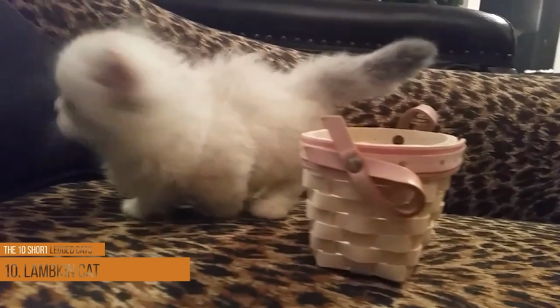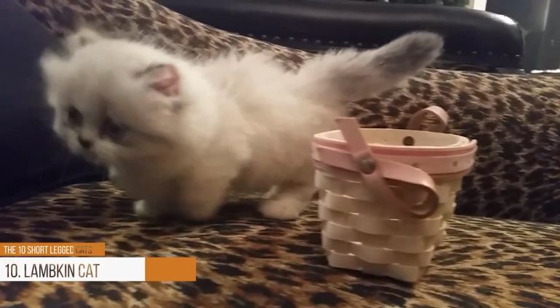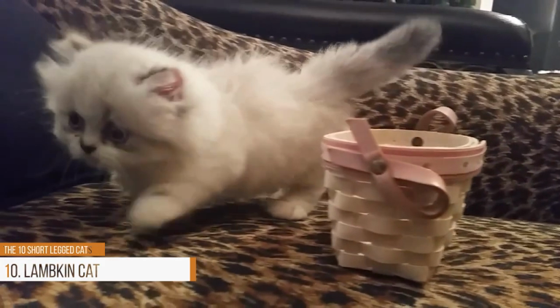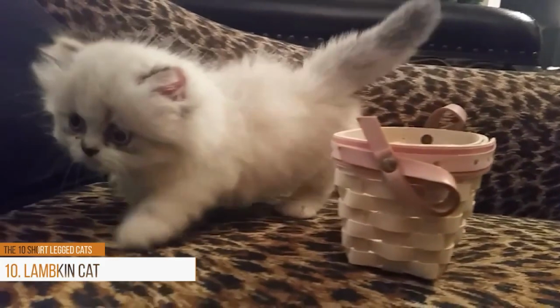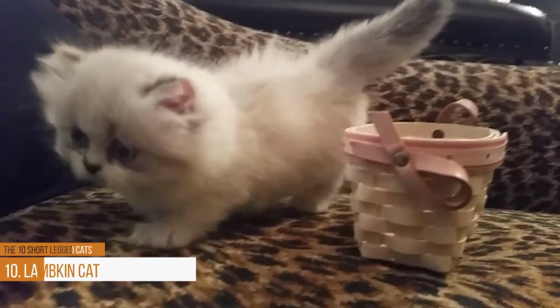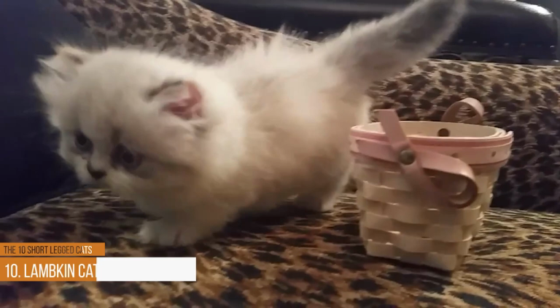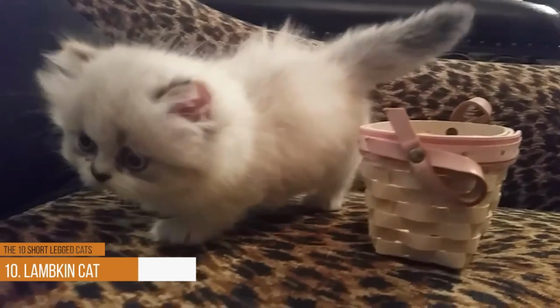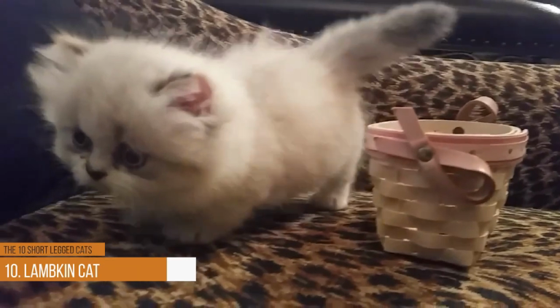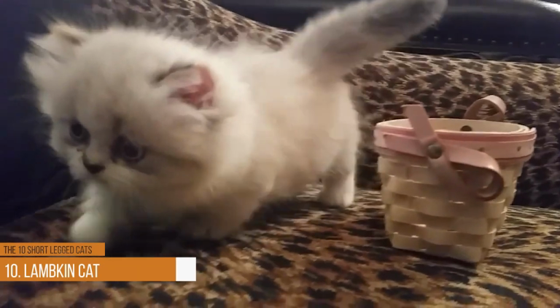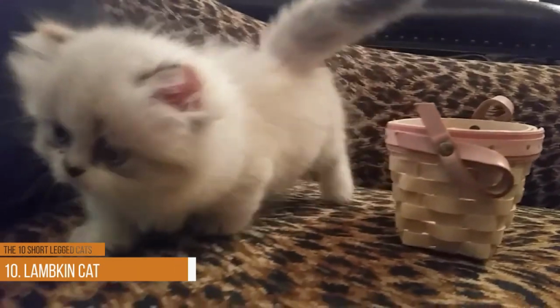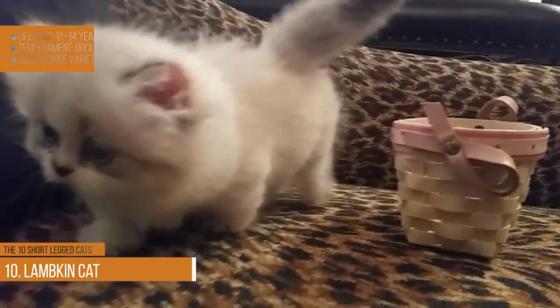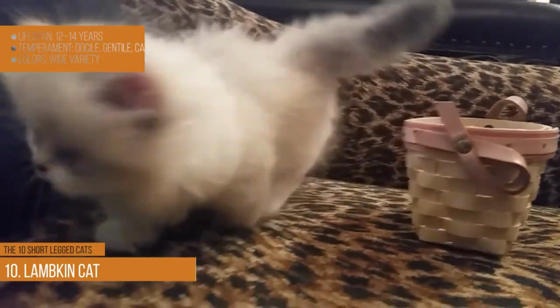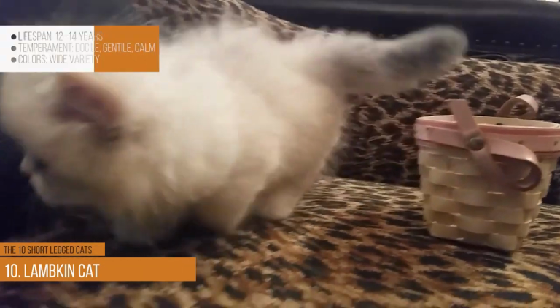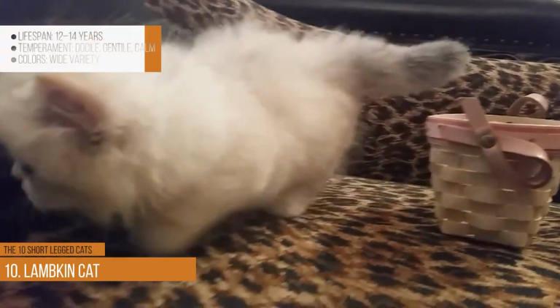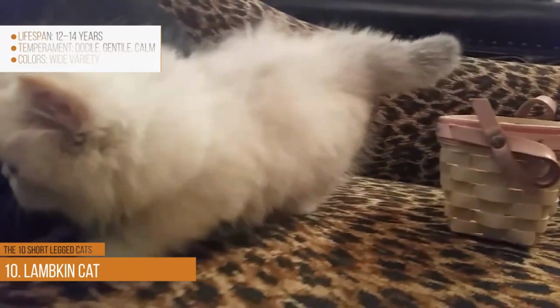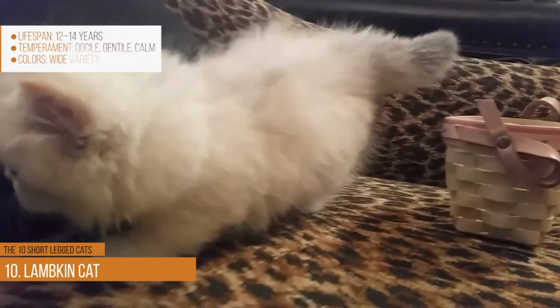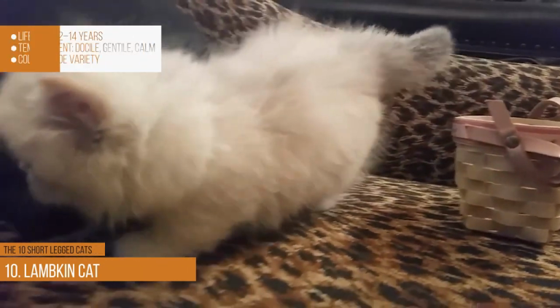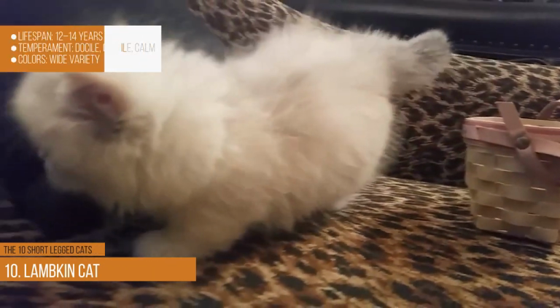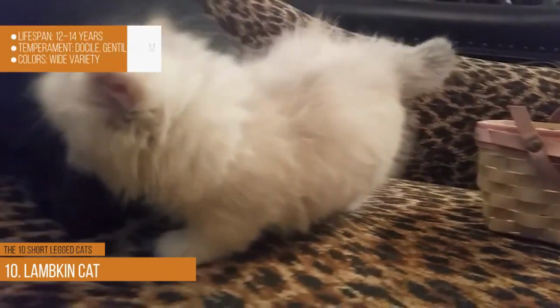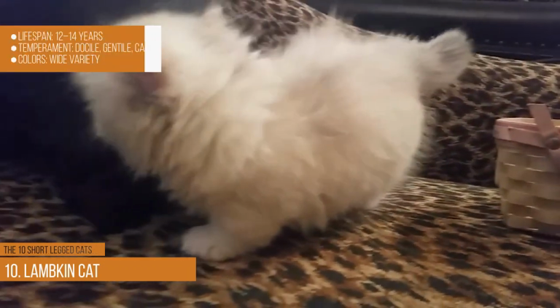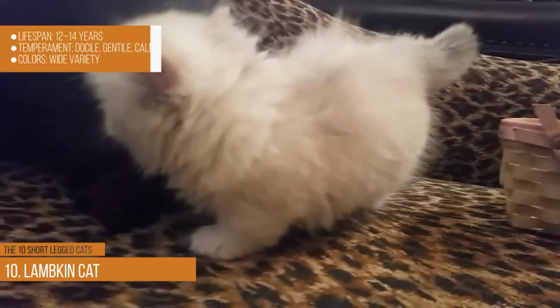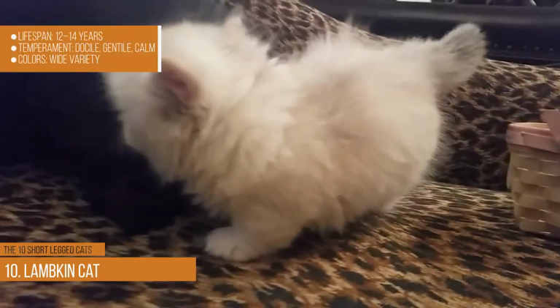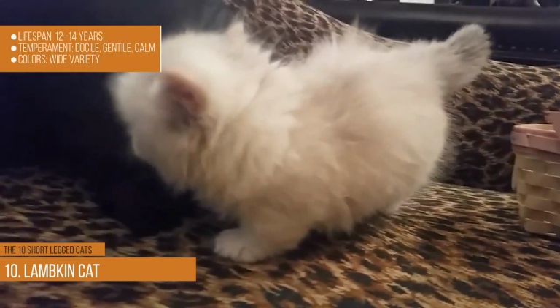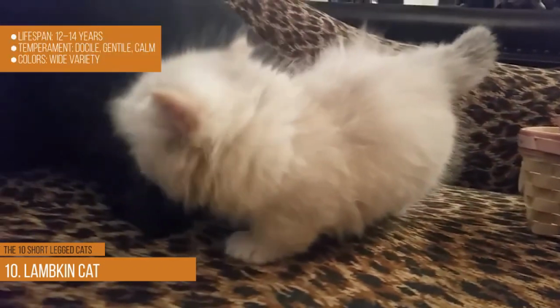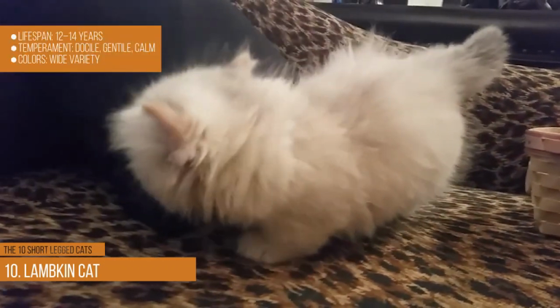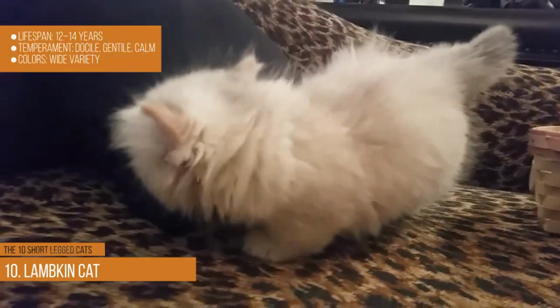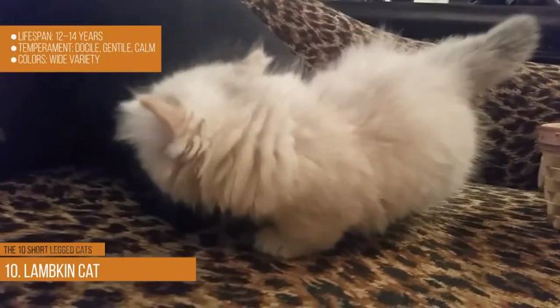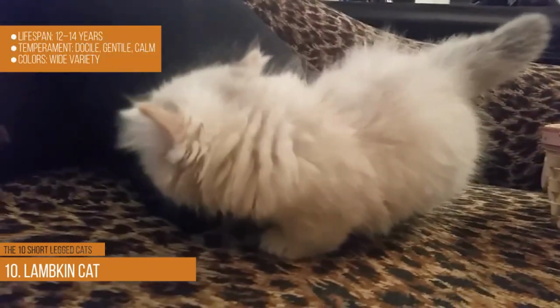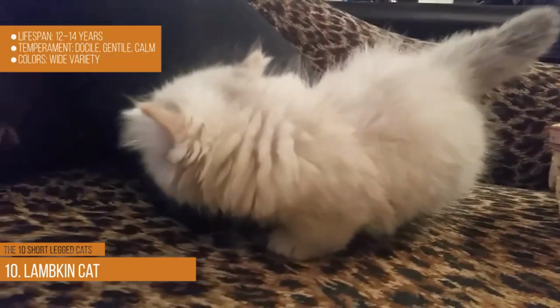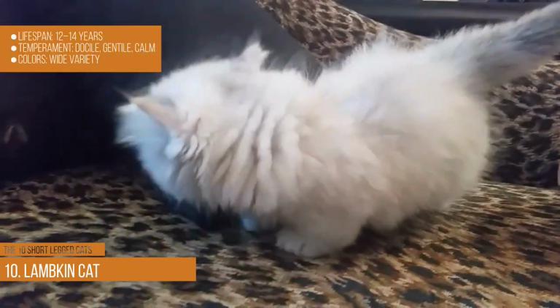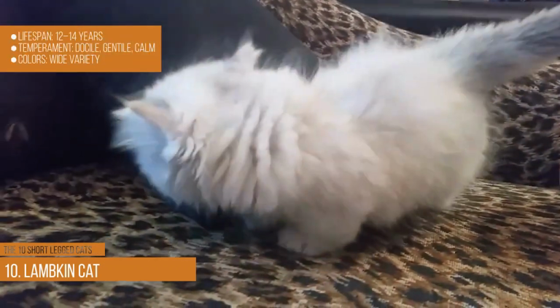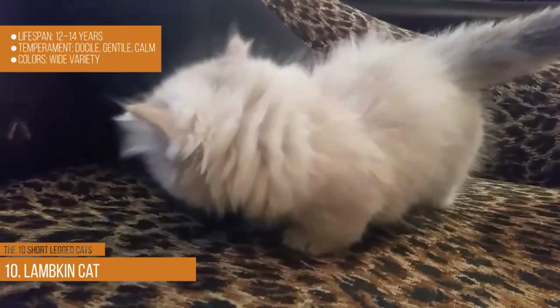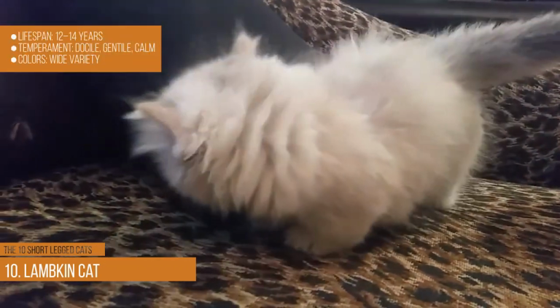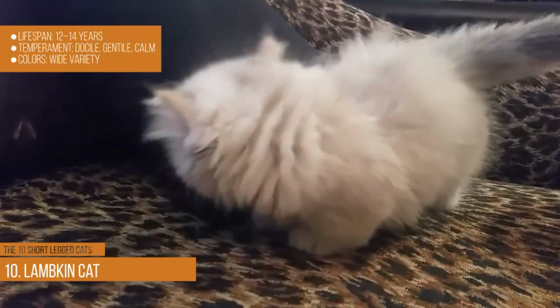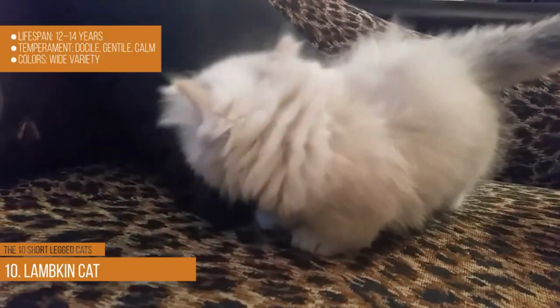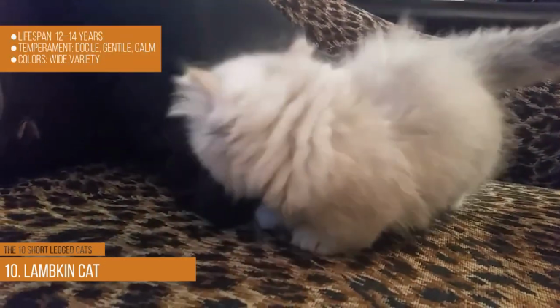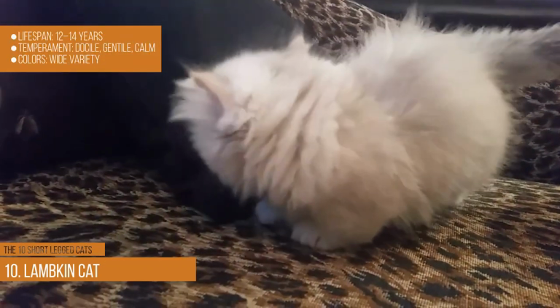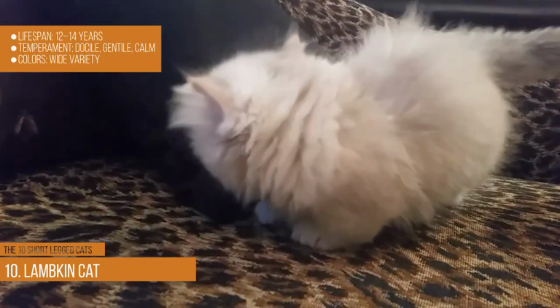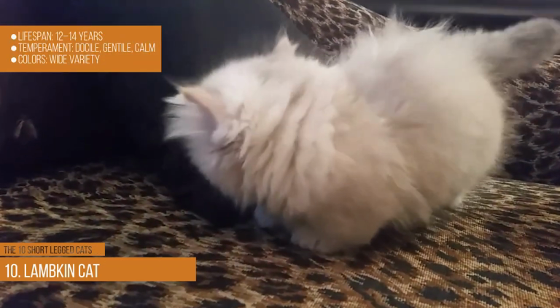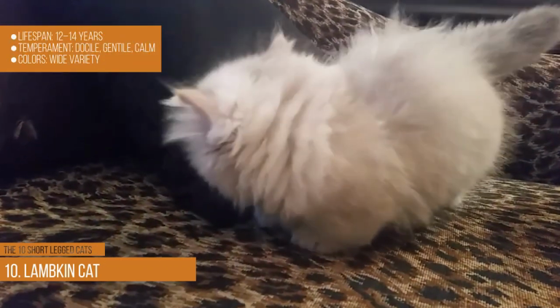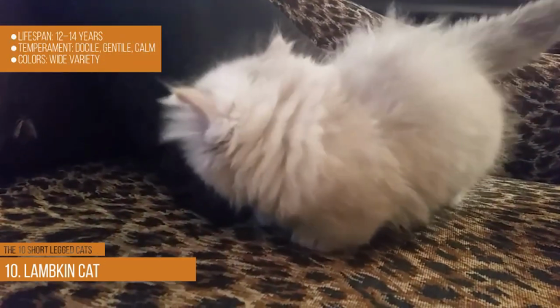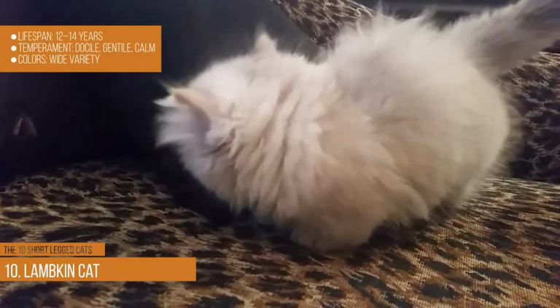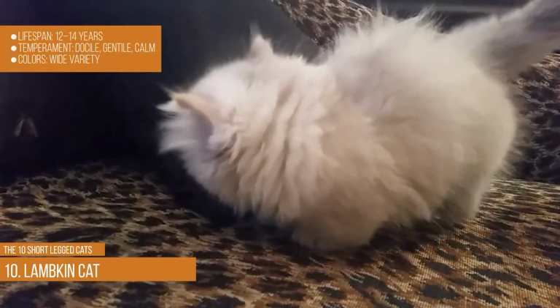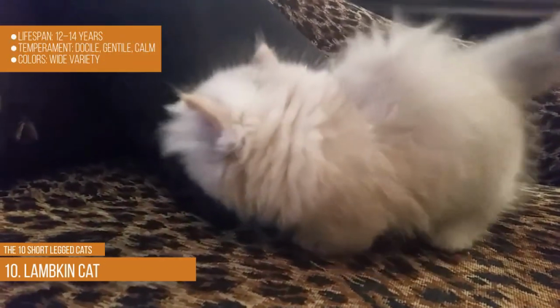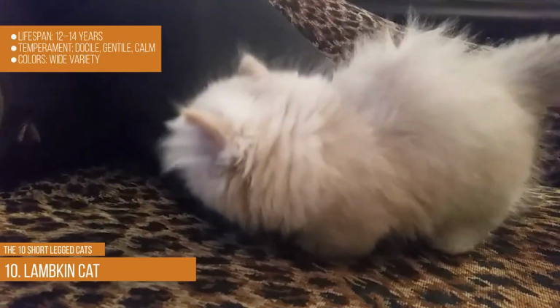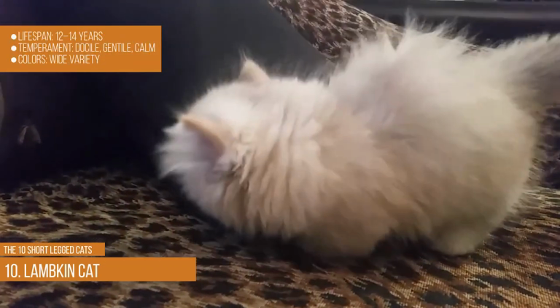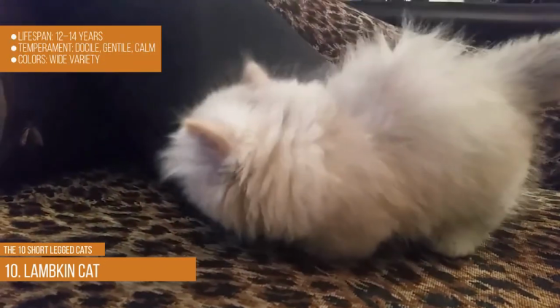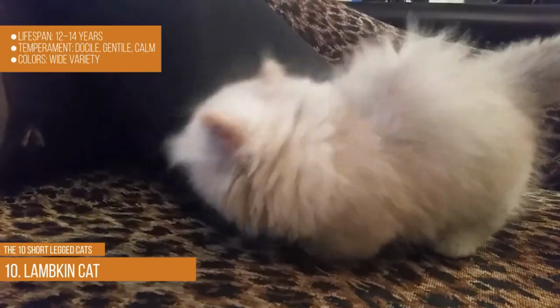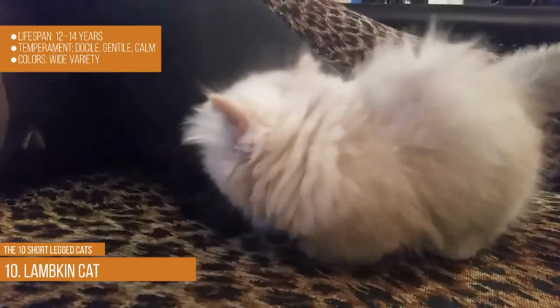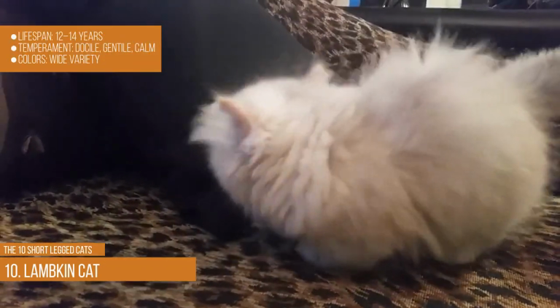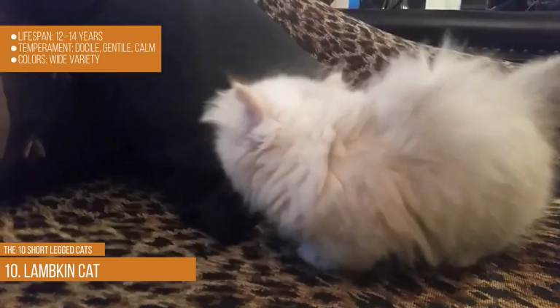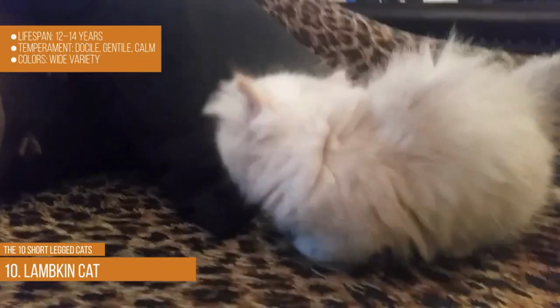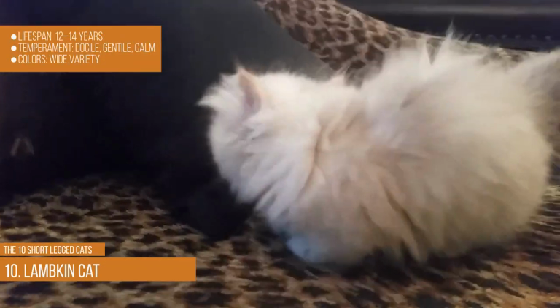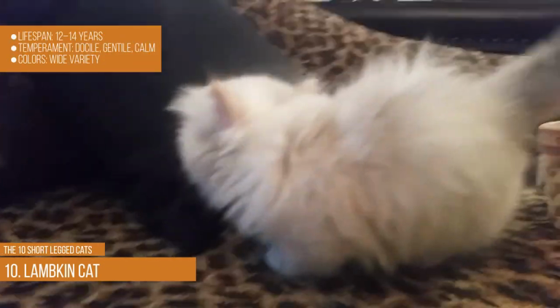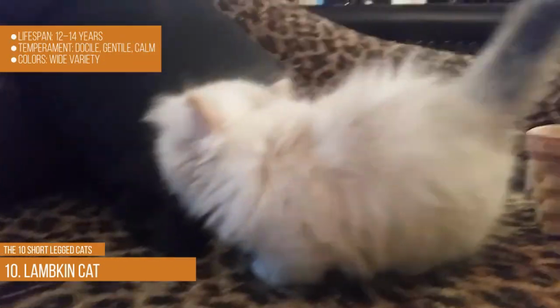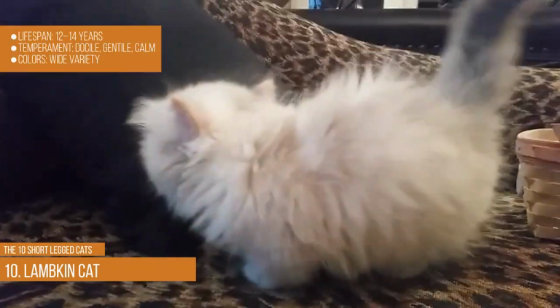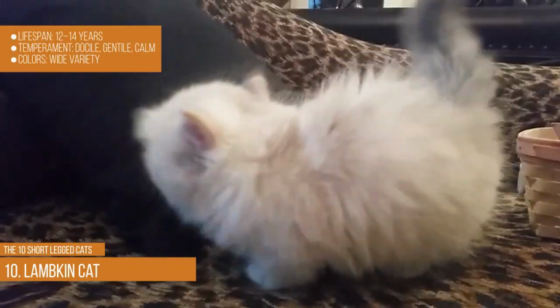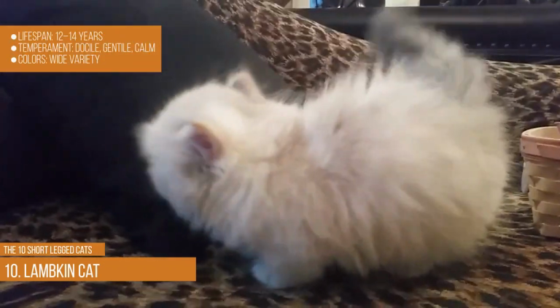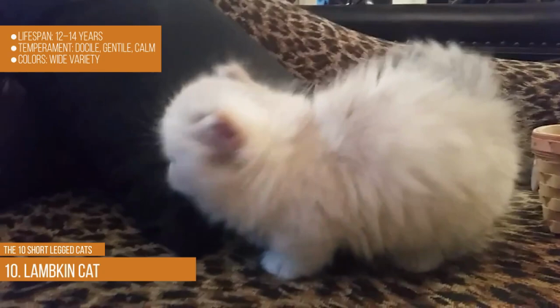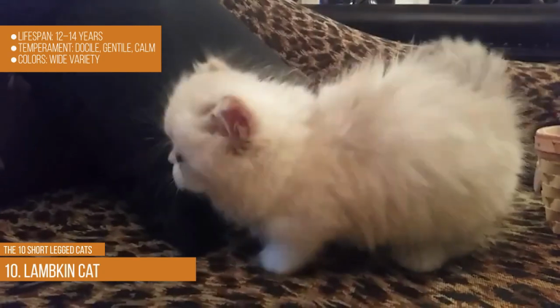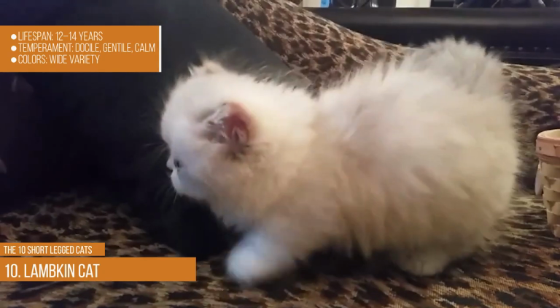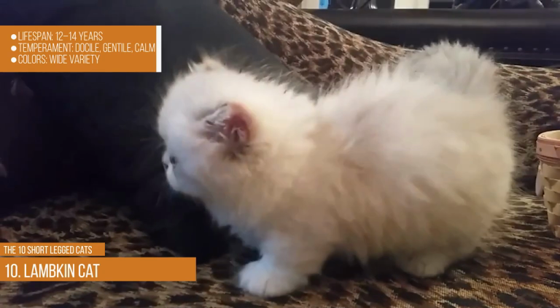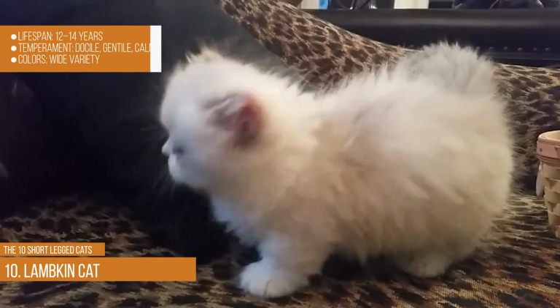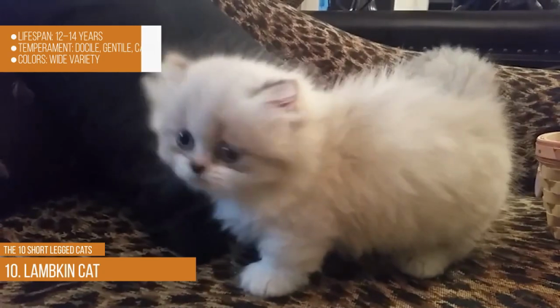Lambkin cat. Lifespan: 12–14 years. Temperament: docile, gentle, and calm. Colors: wide variety.